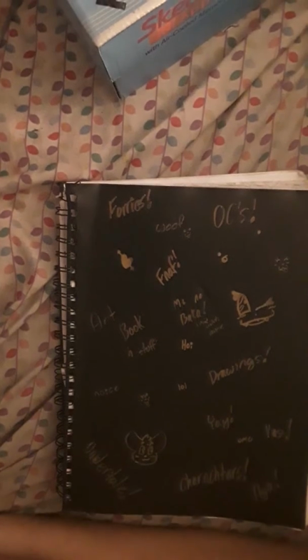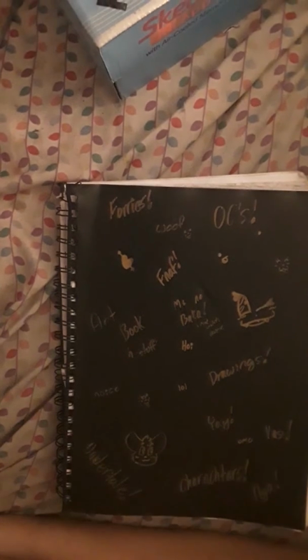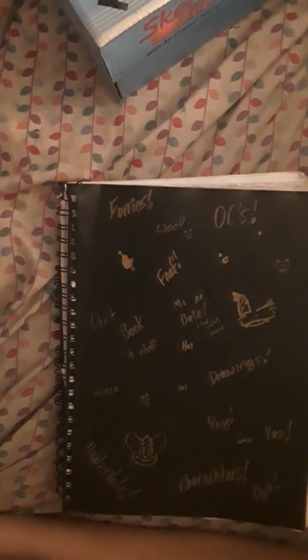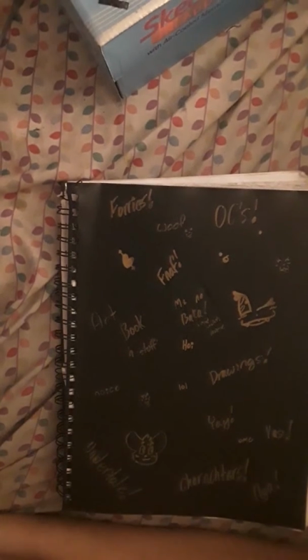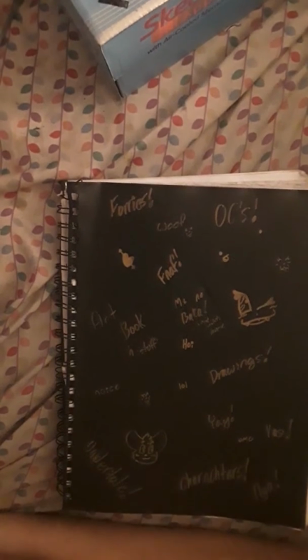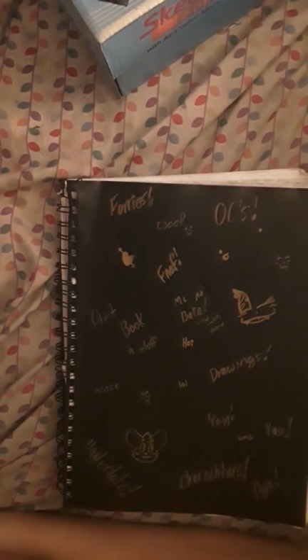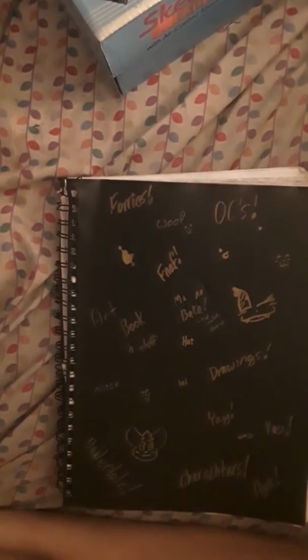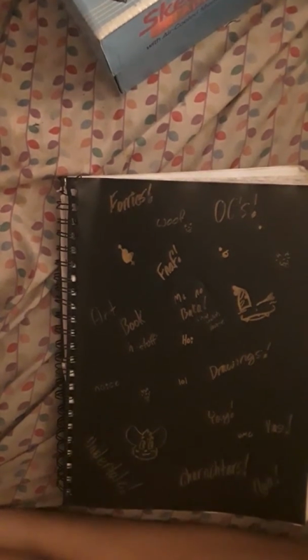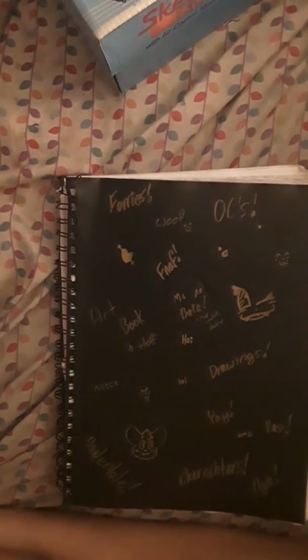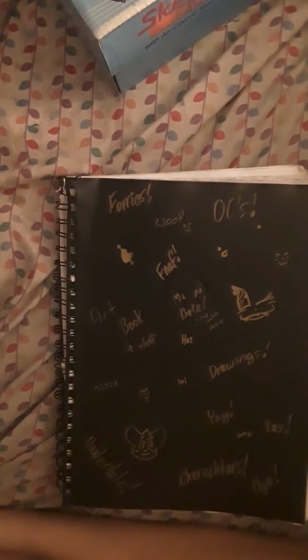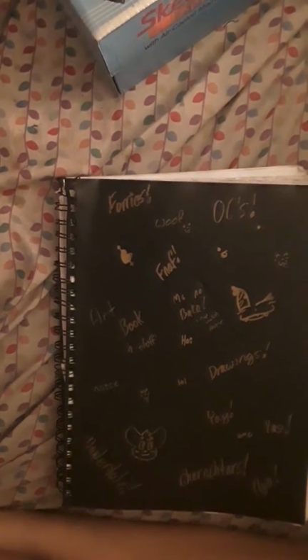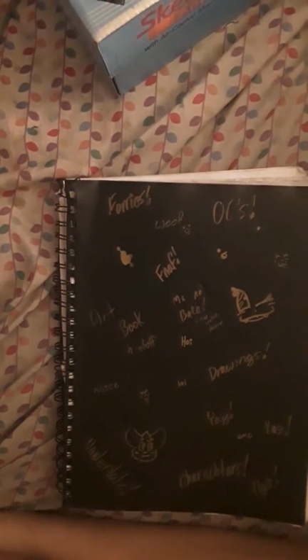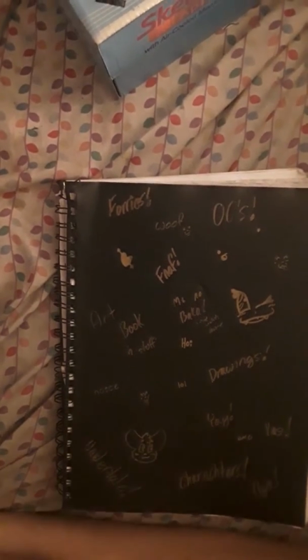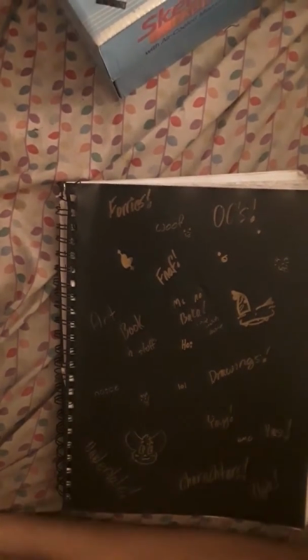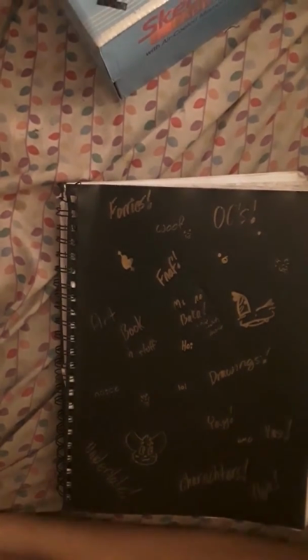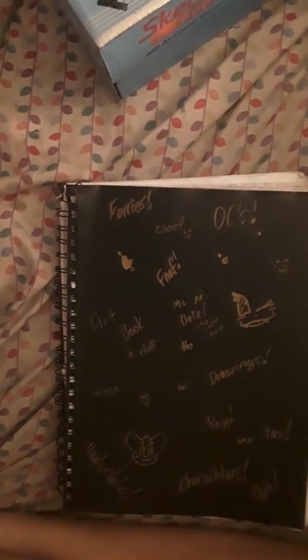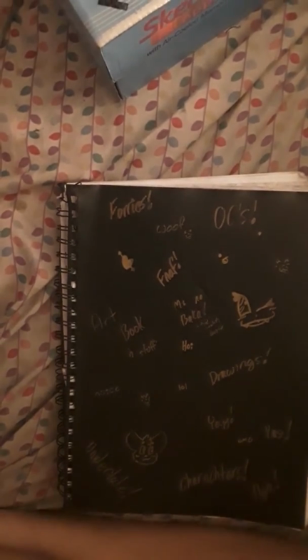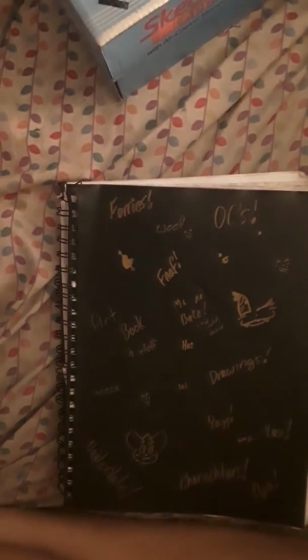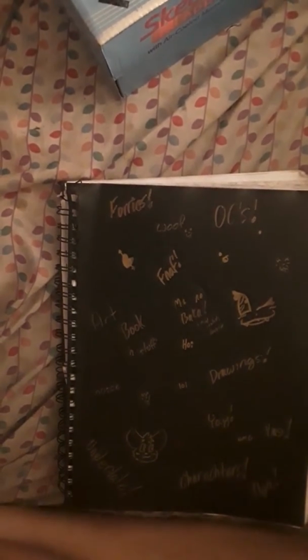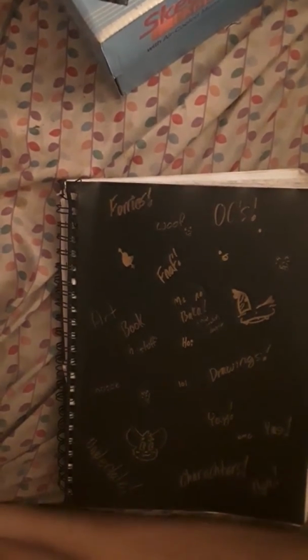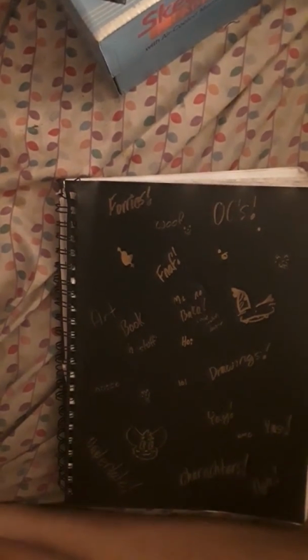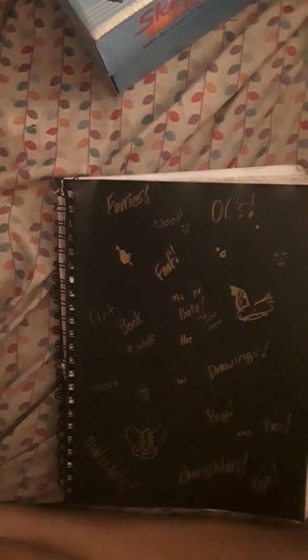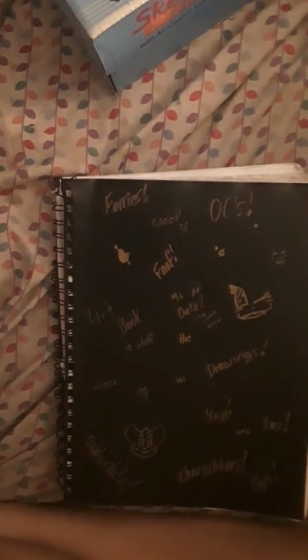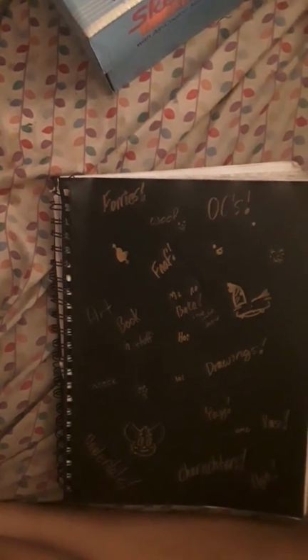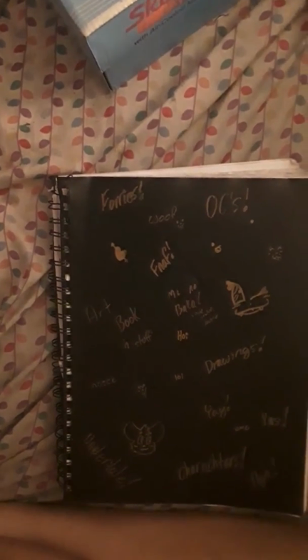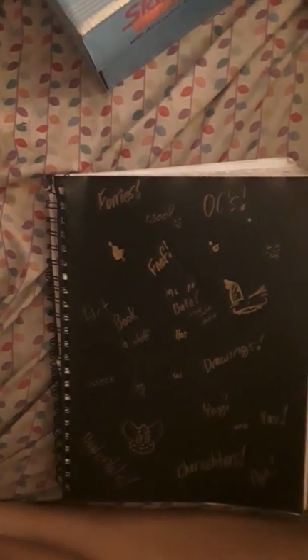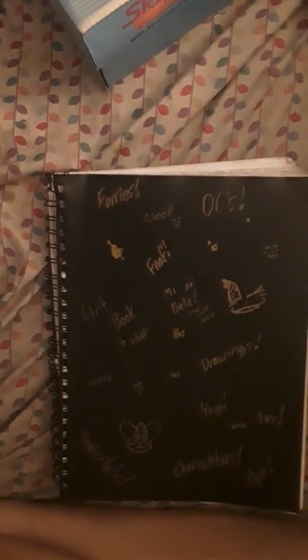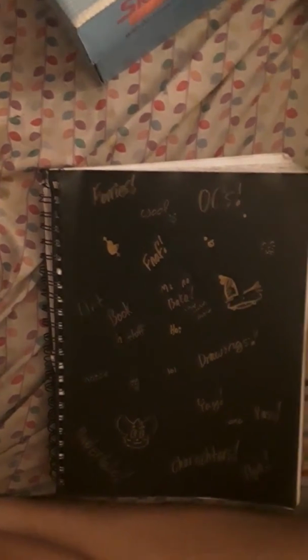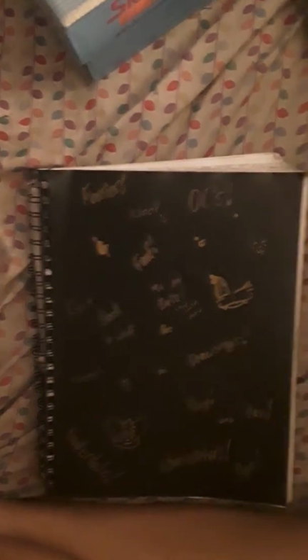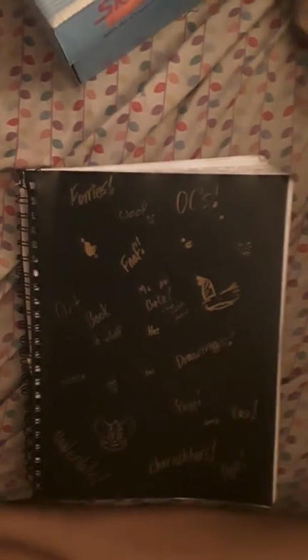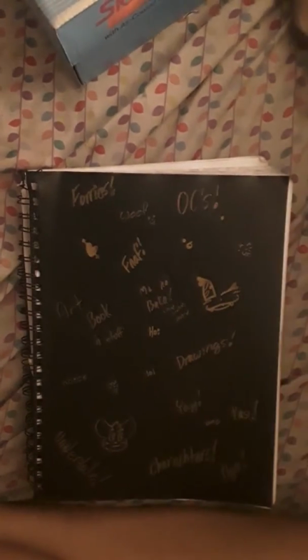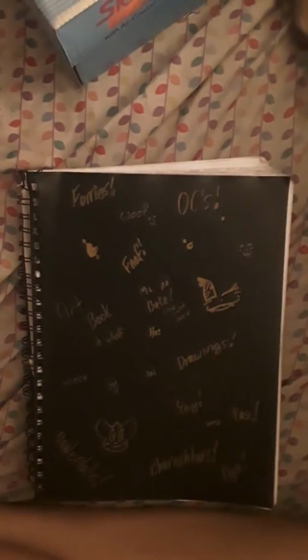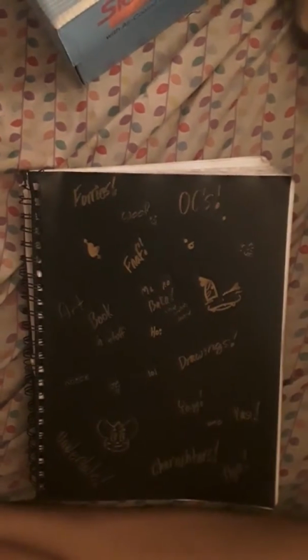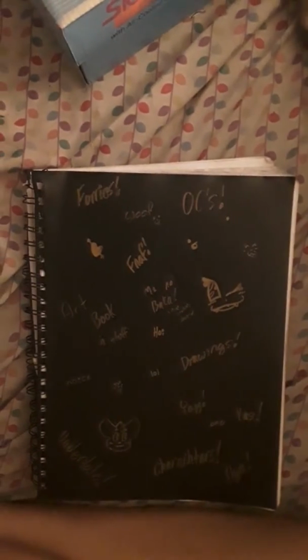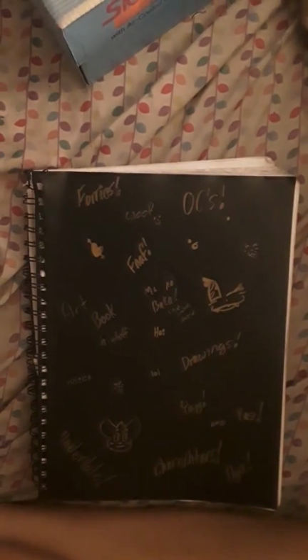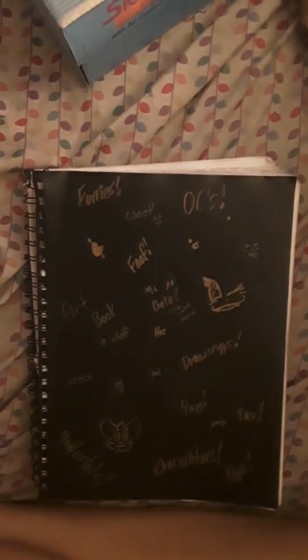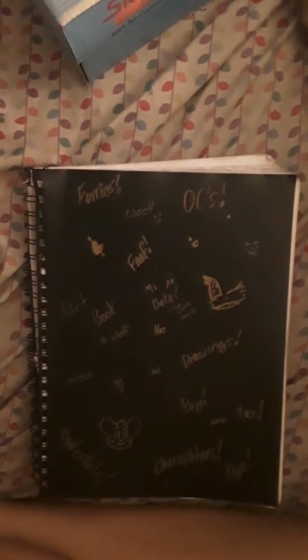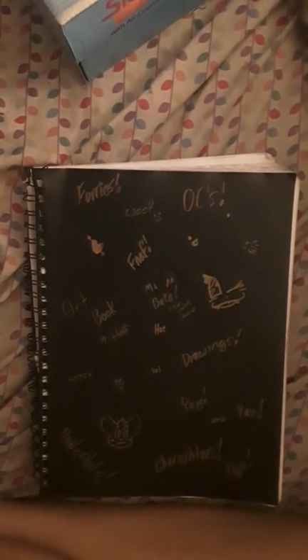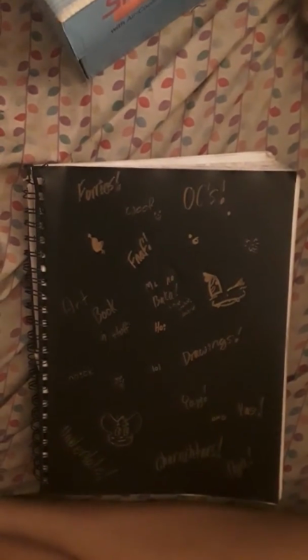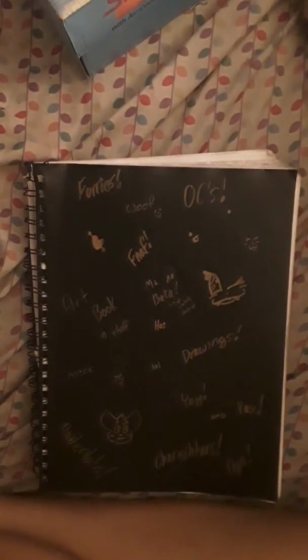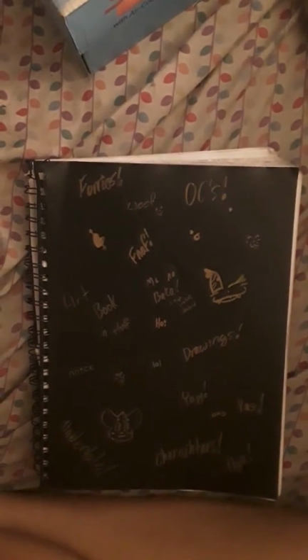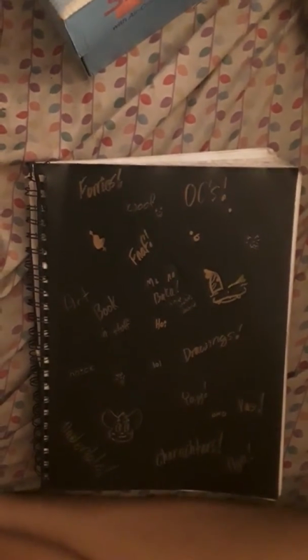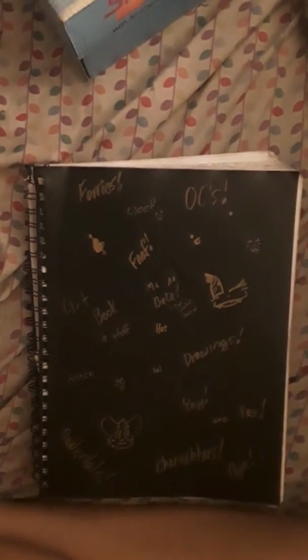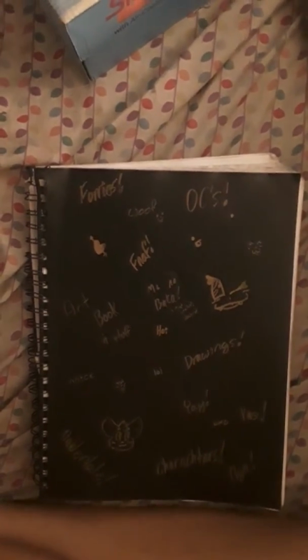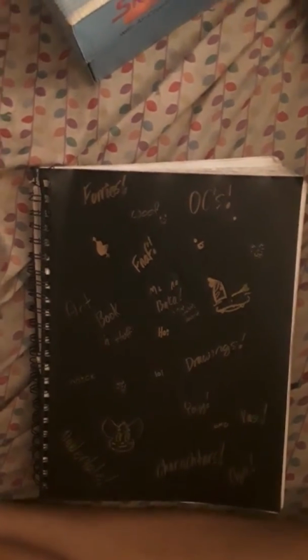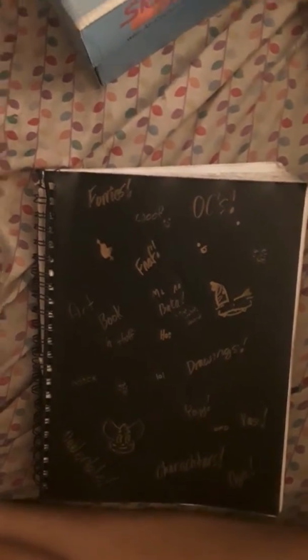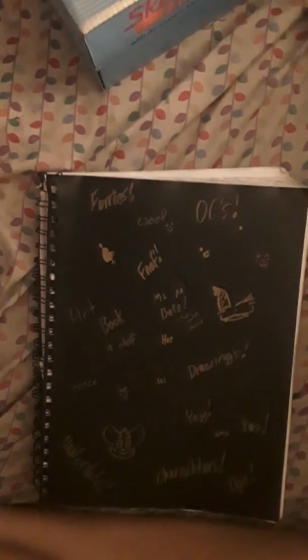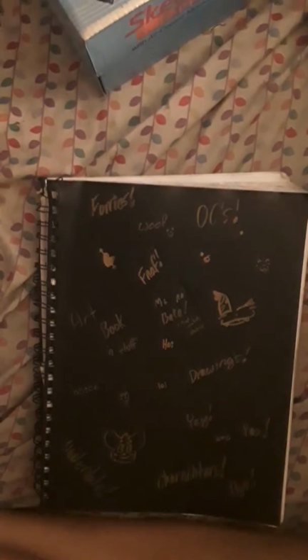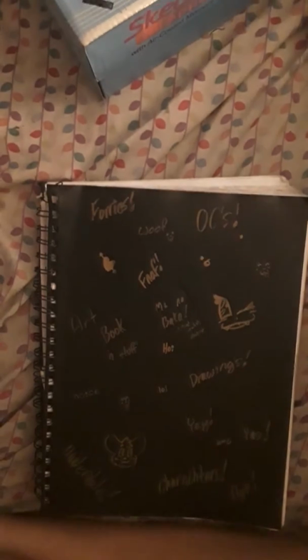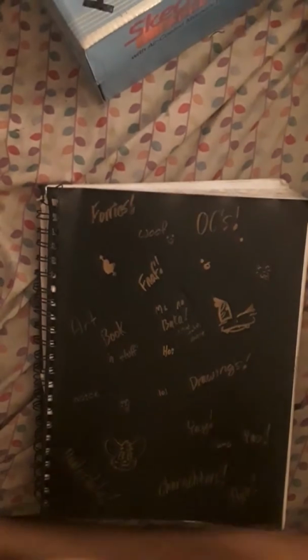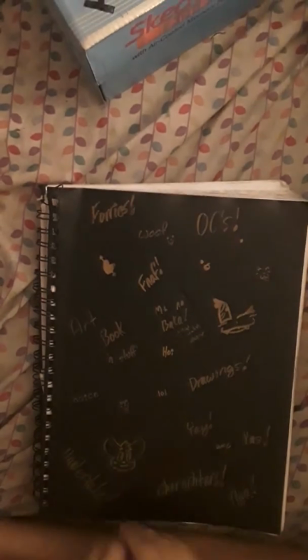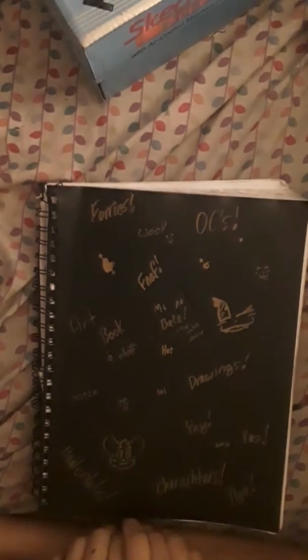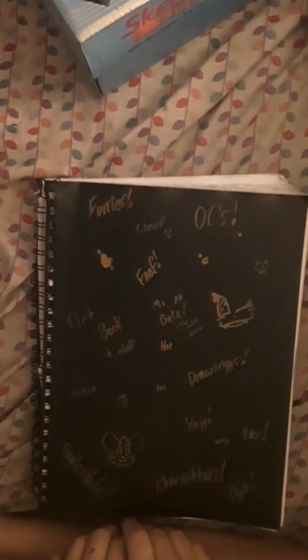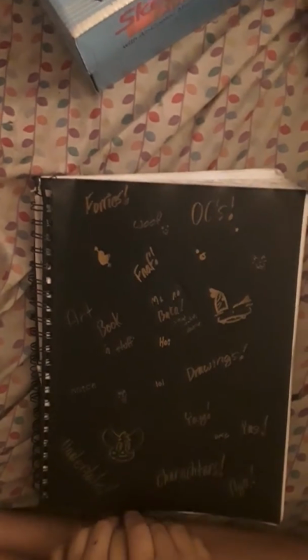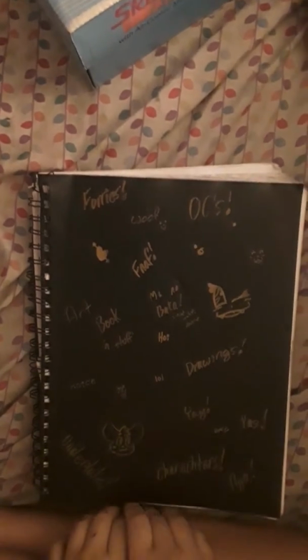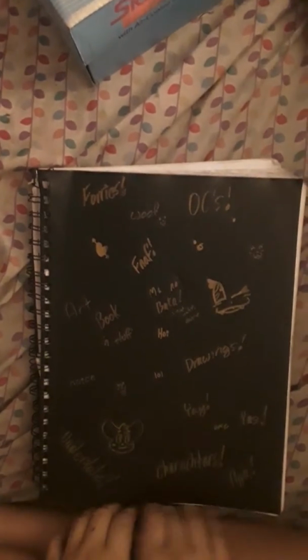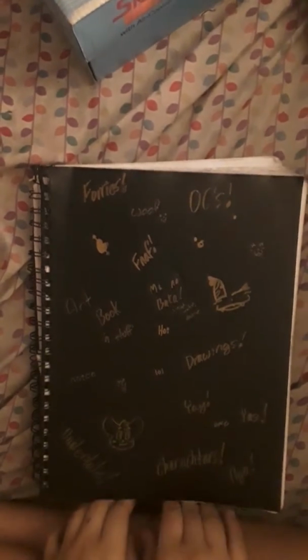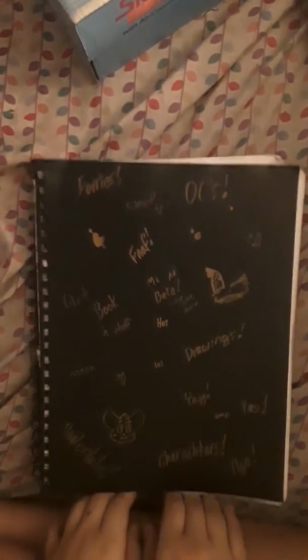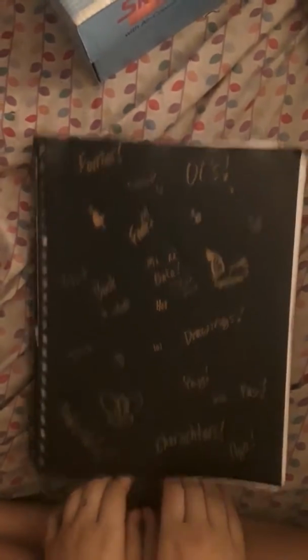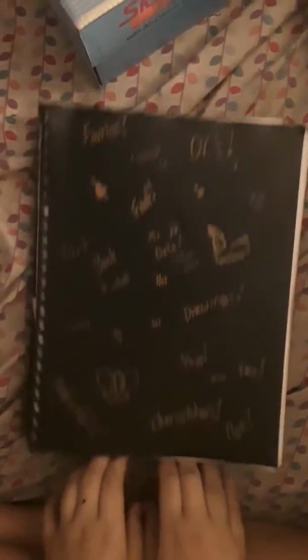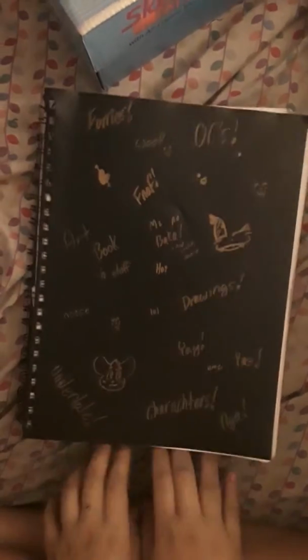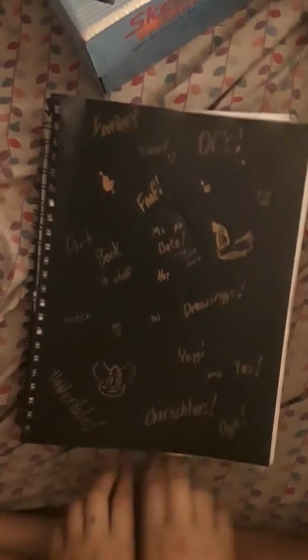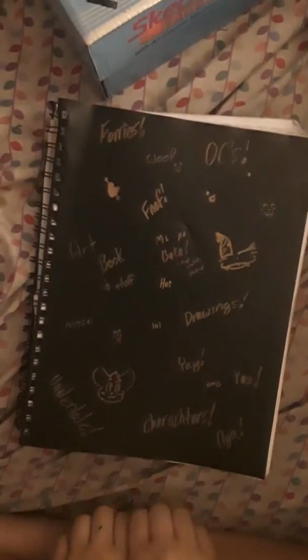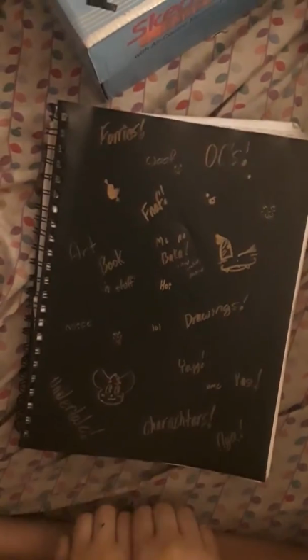Hi everyone, my name is Foxena, and today I'm going through one of my older sketchbooks.